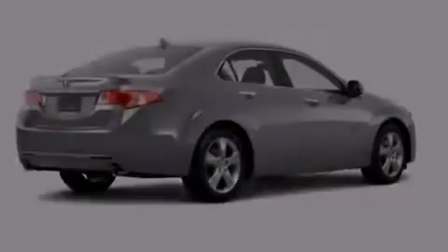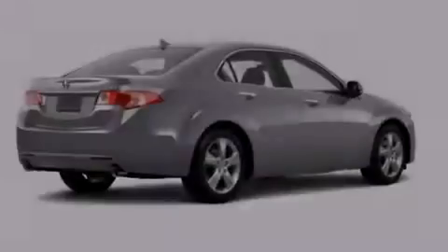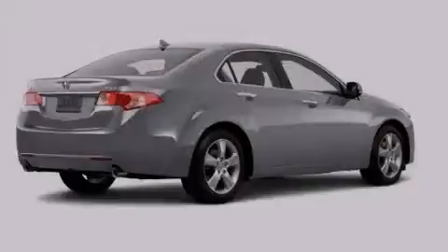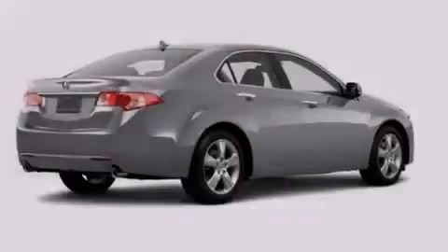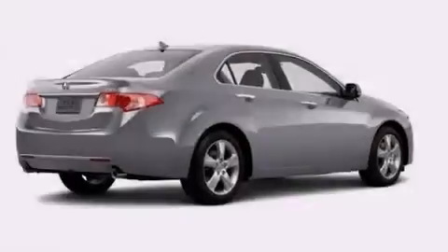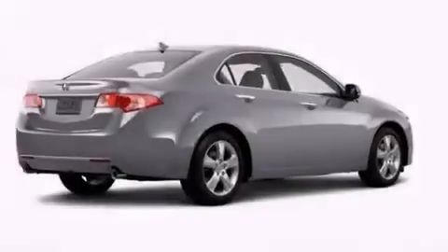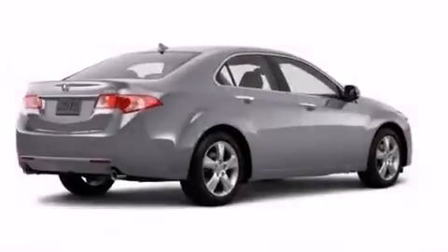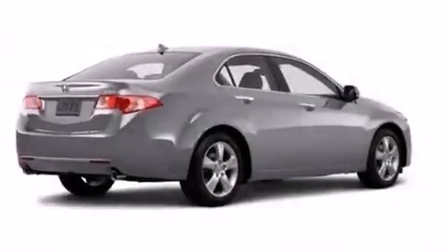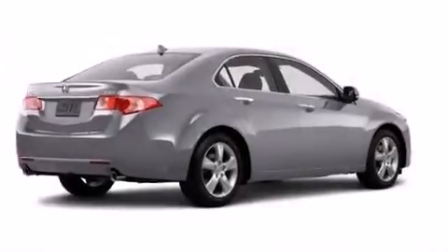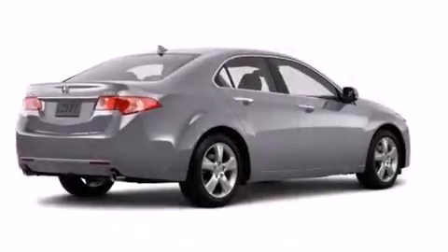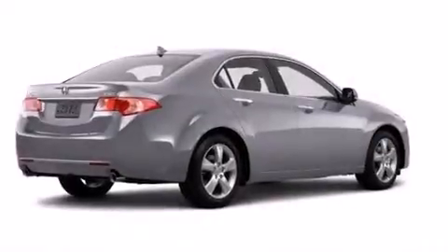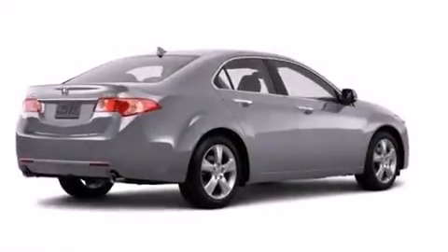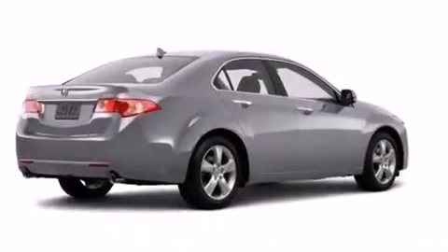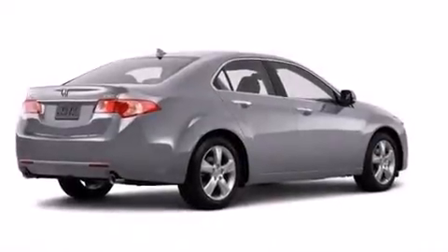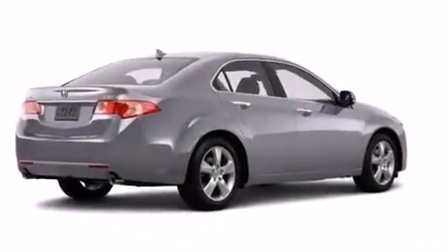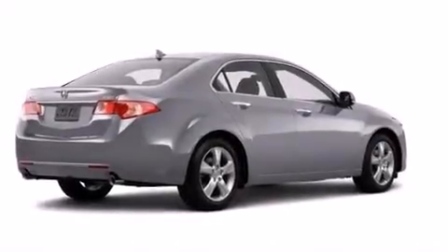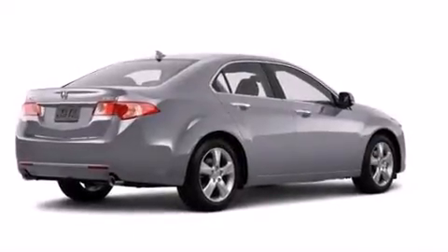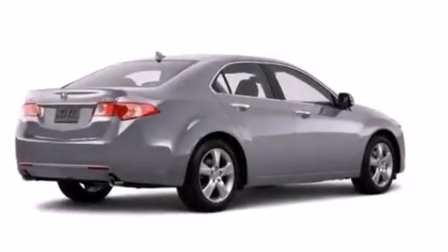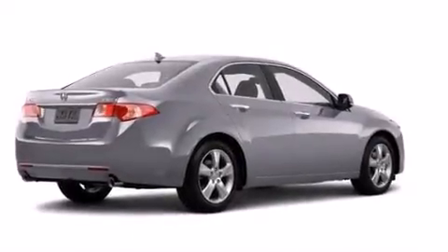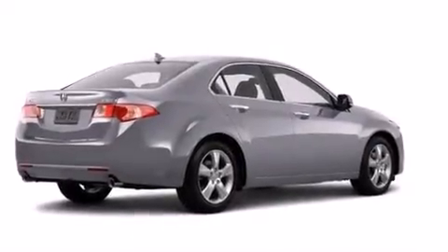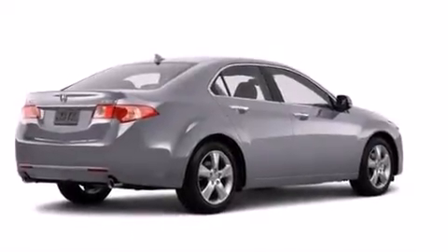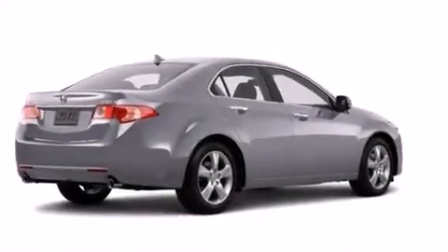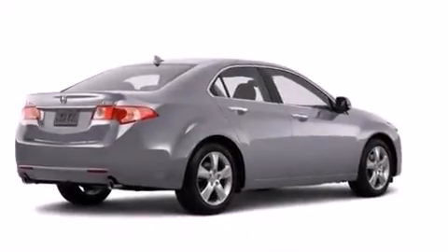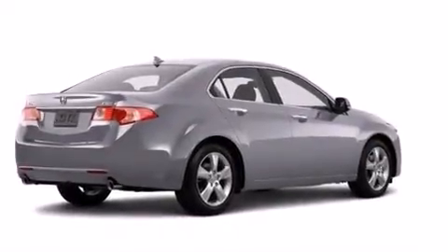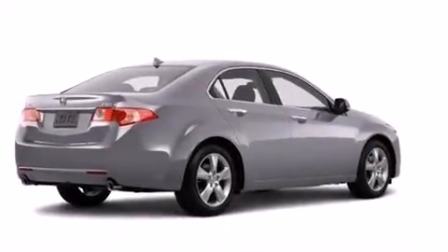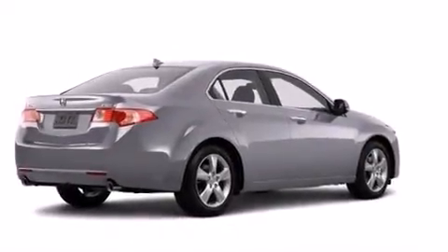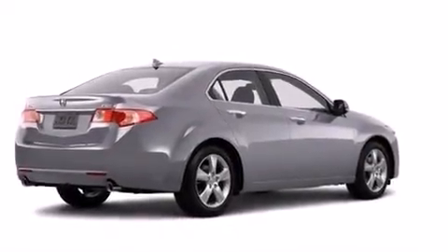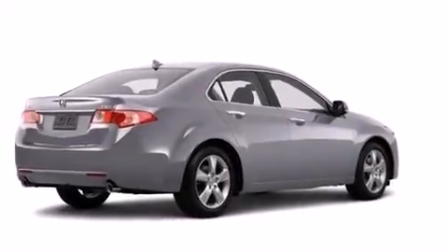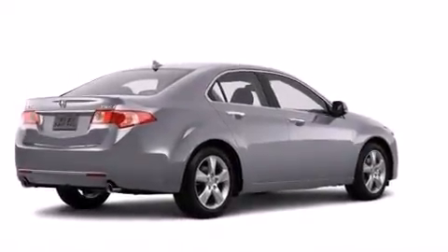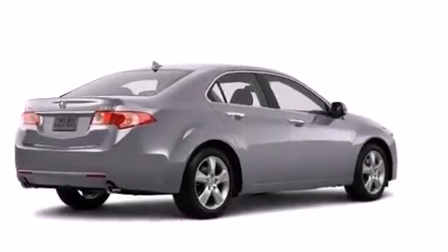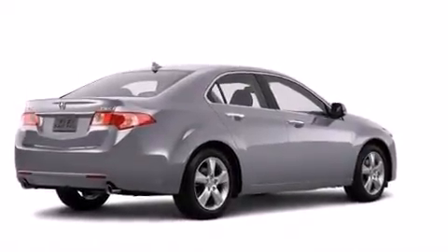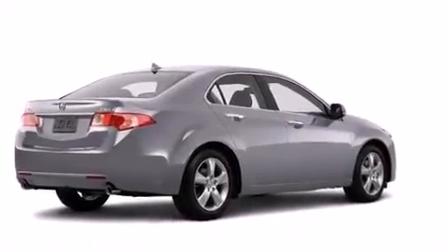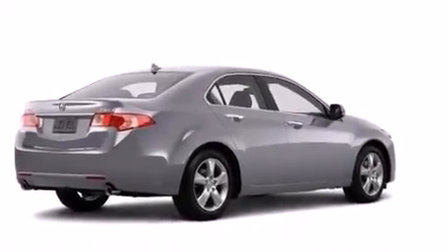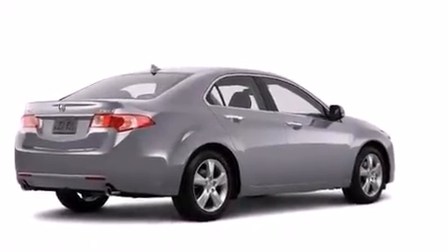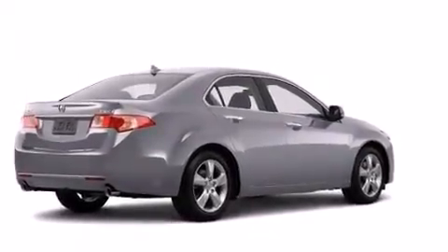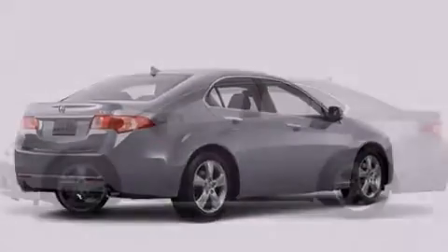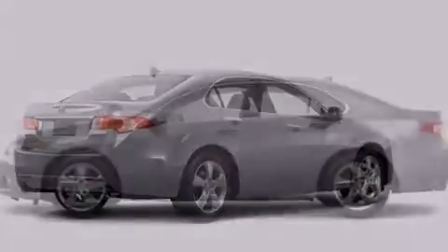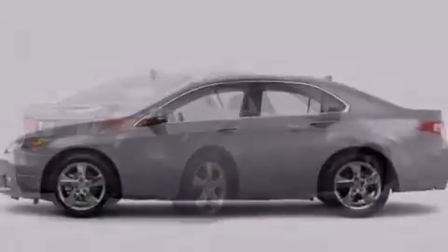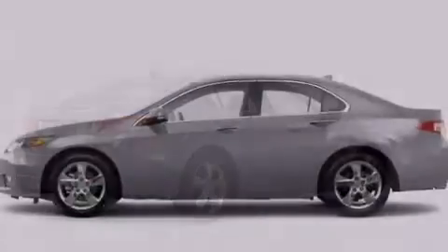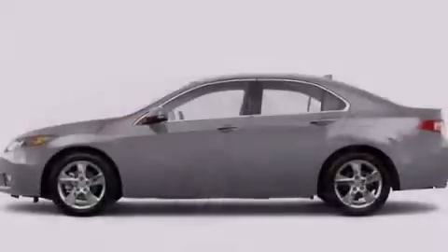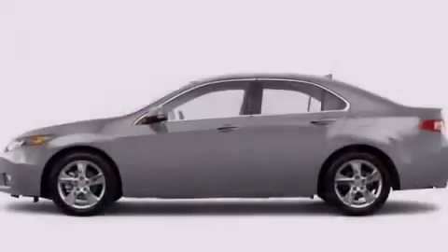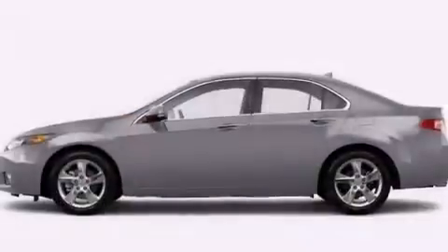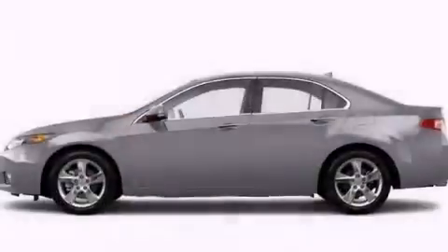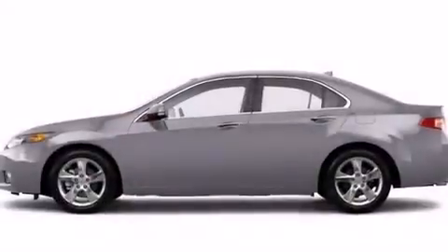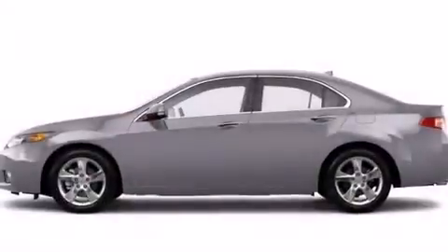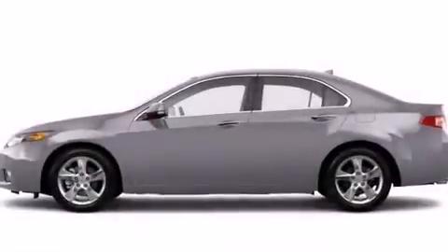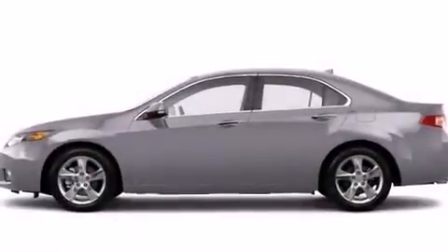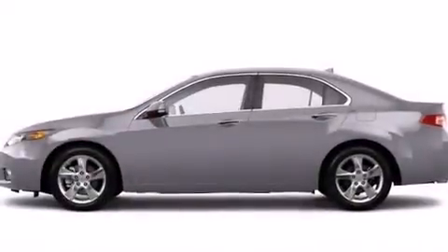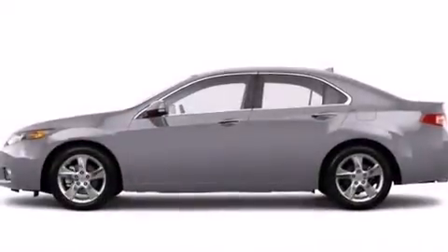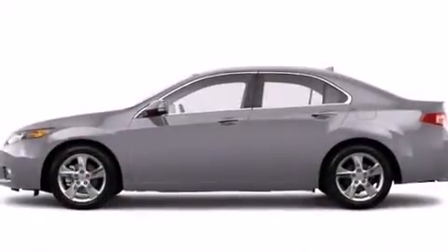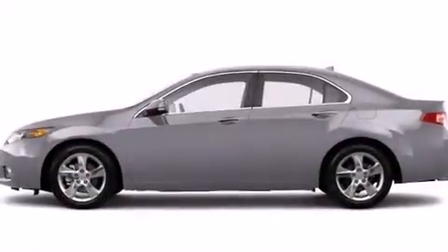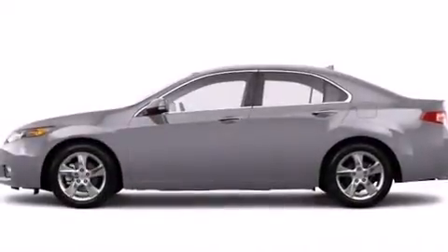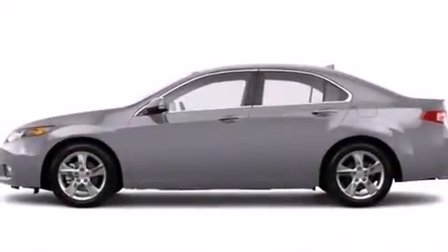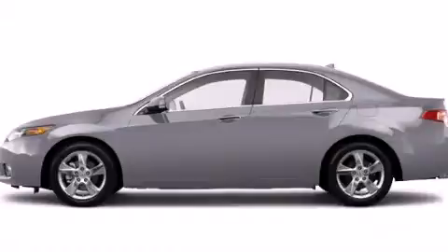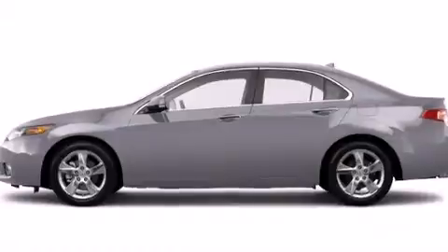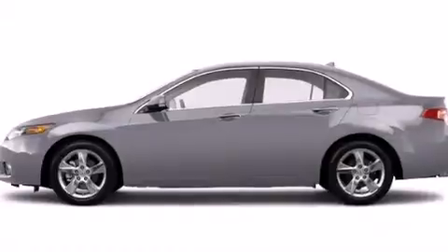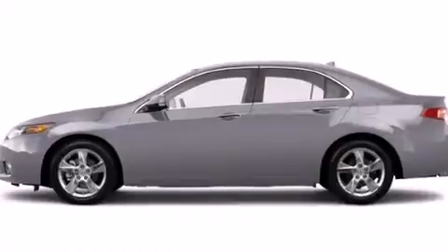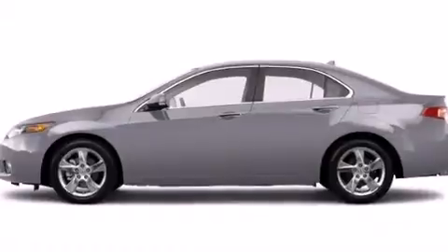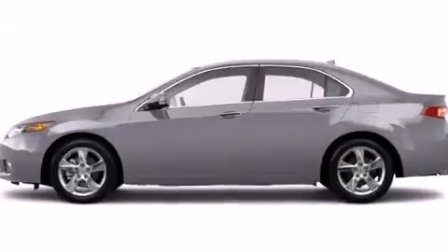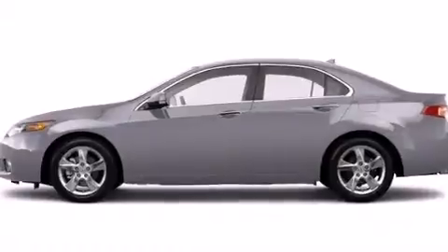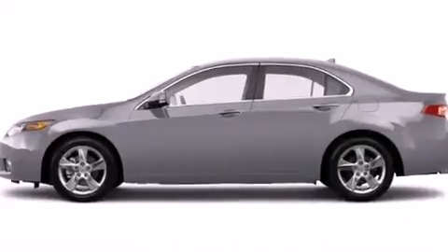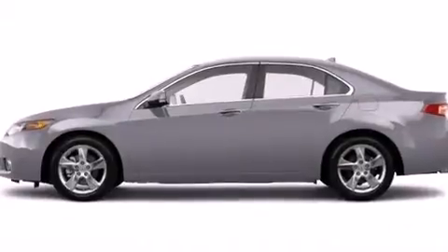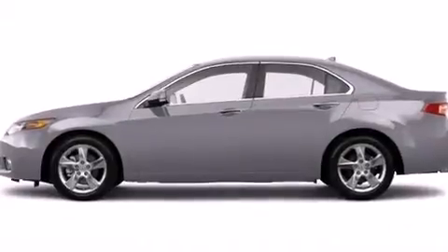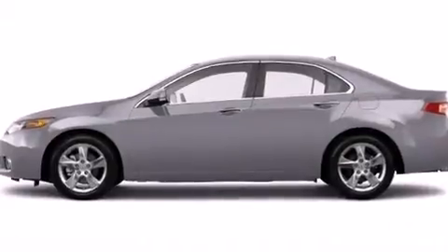Front and rear floor mats, a passenger side airbag, rear seat childproof door locks, and air conditioning are also included.